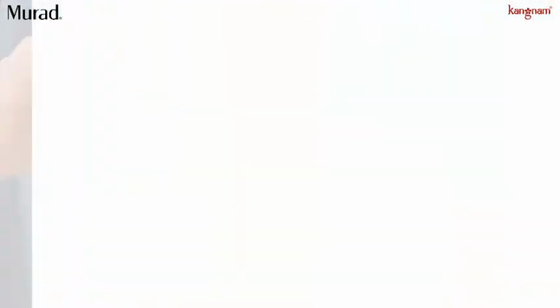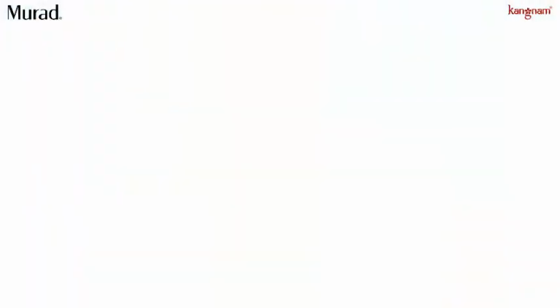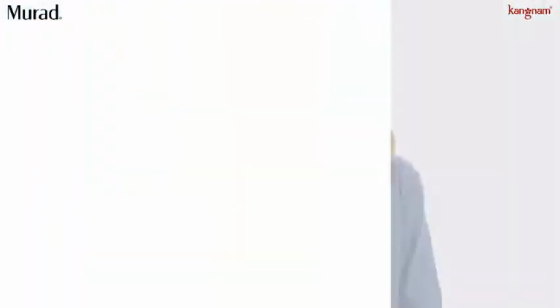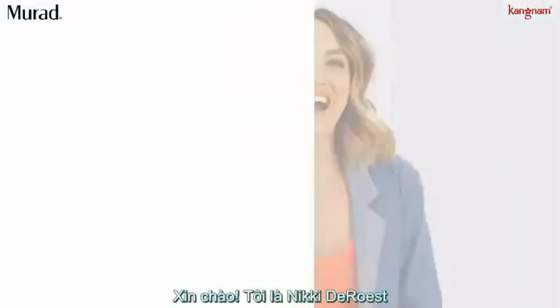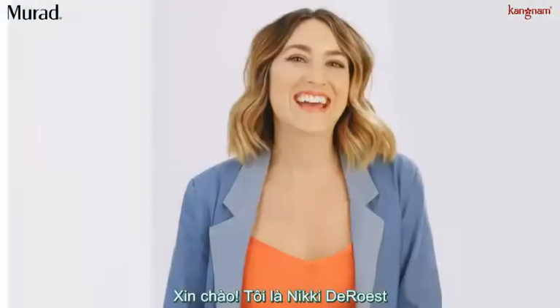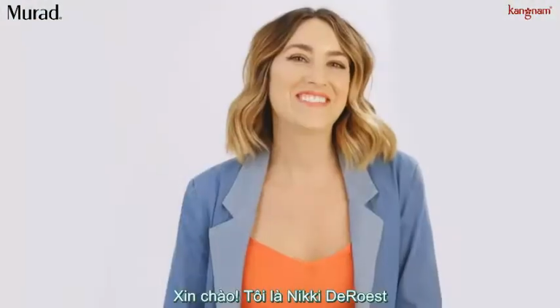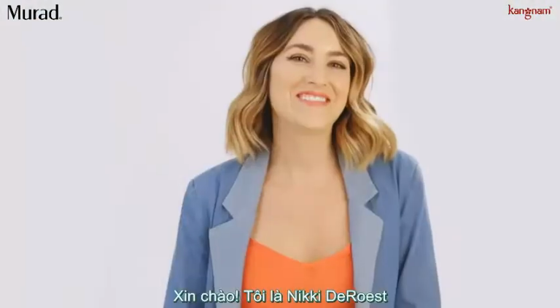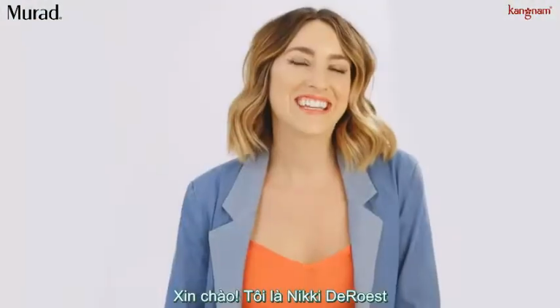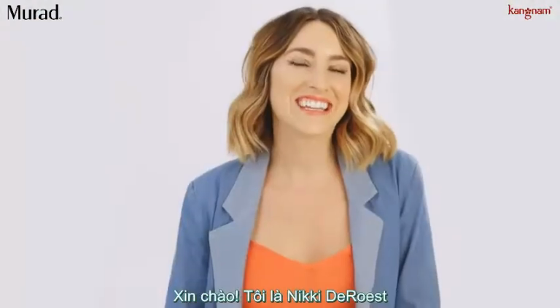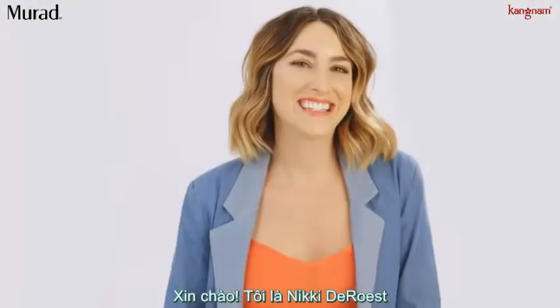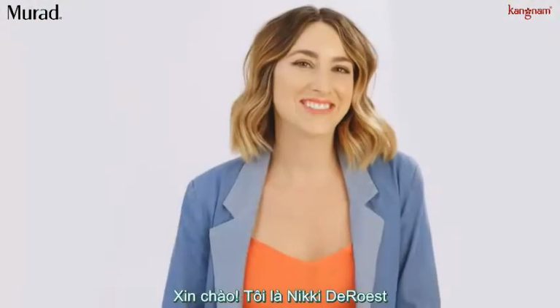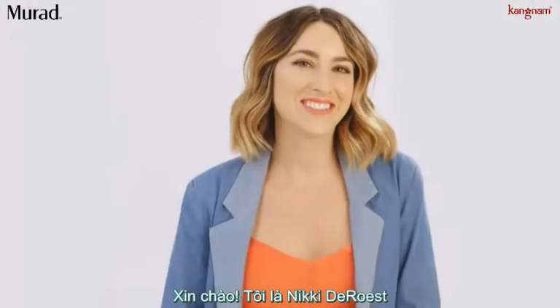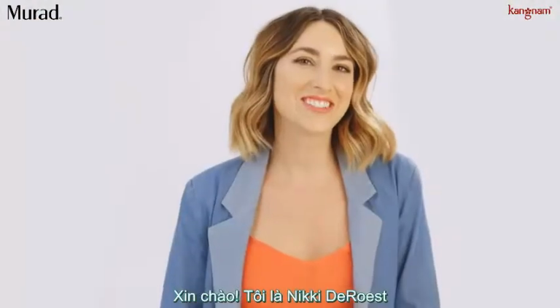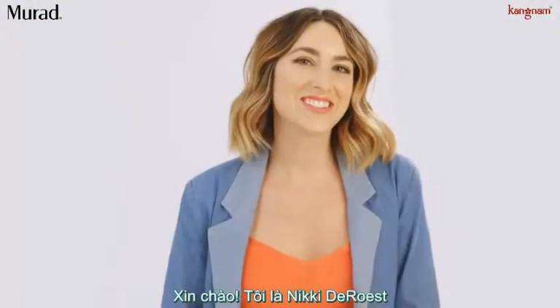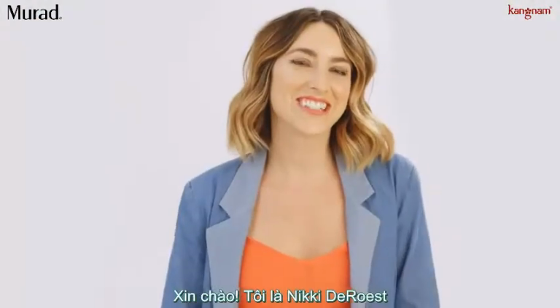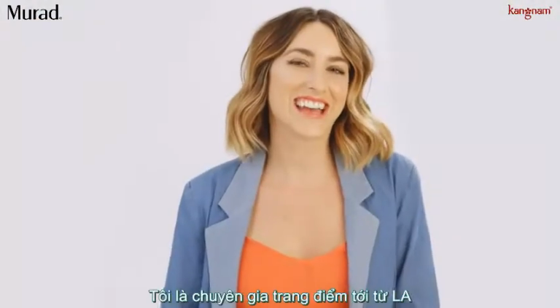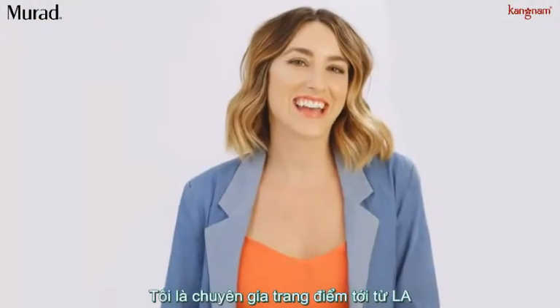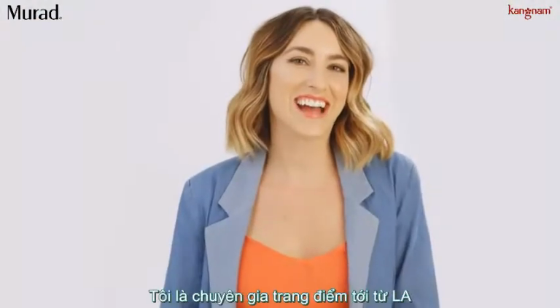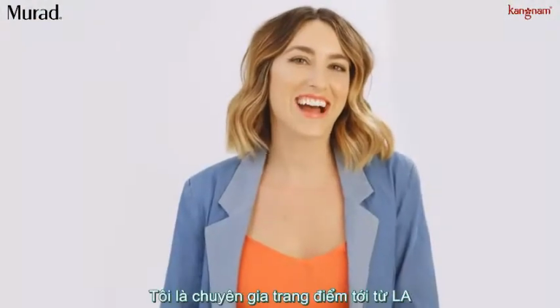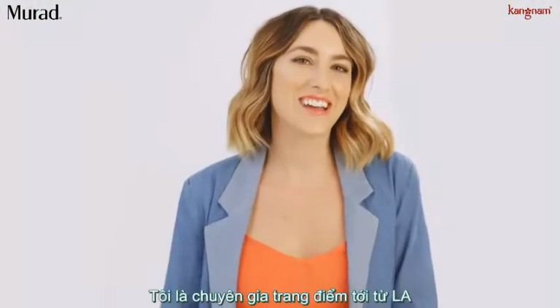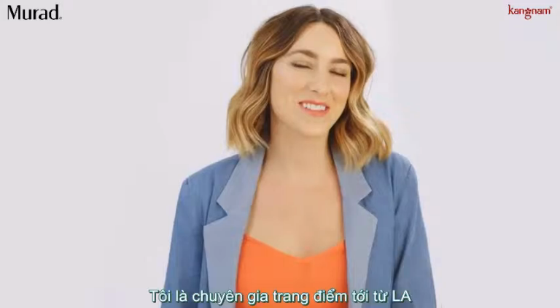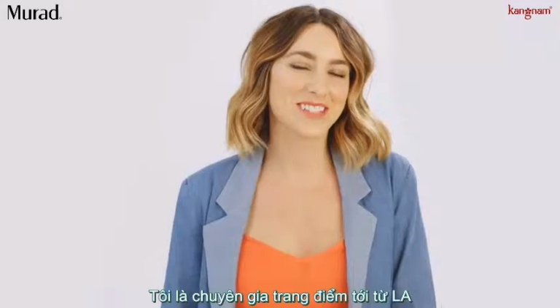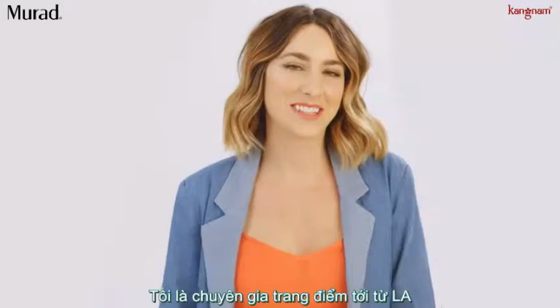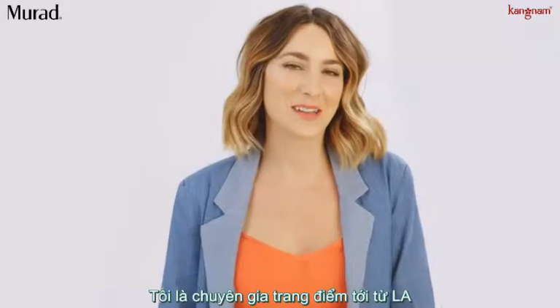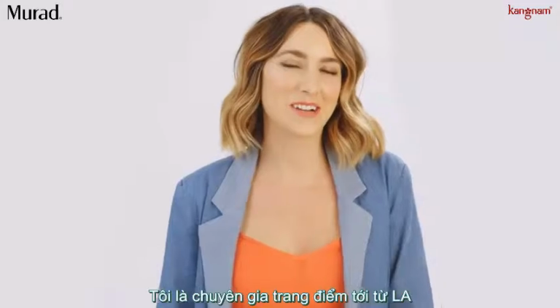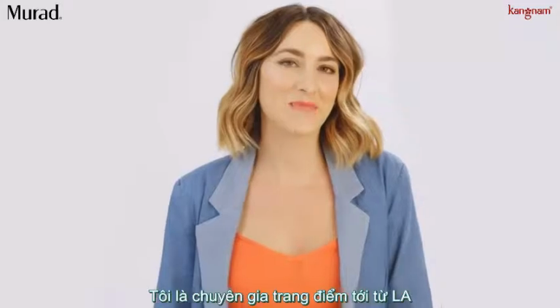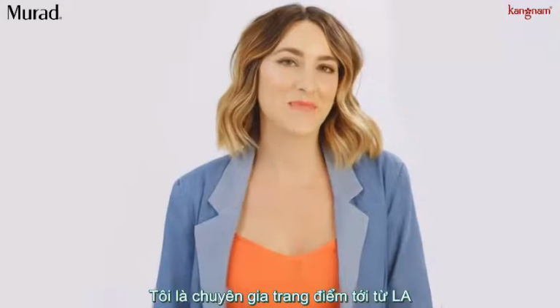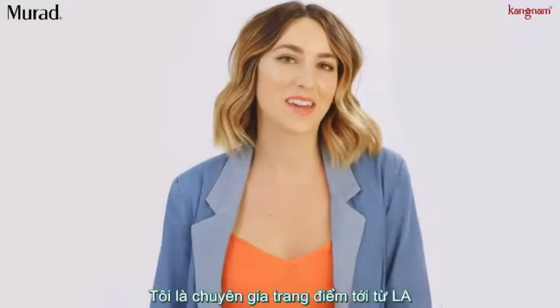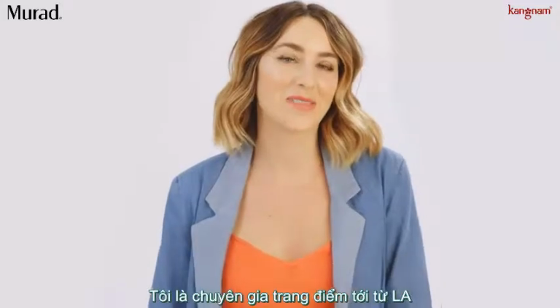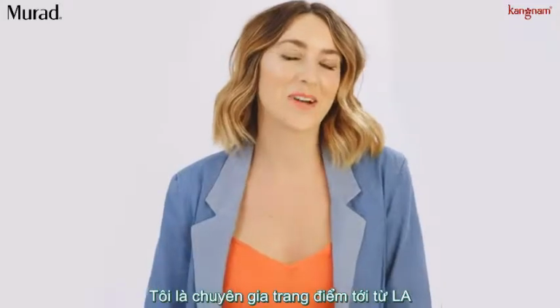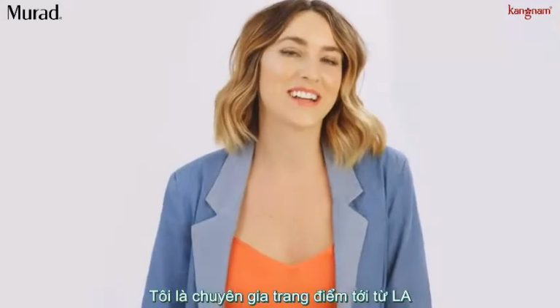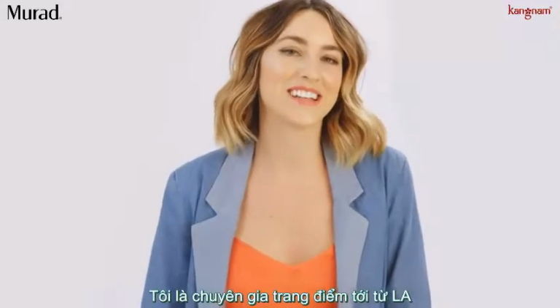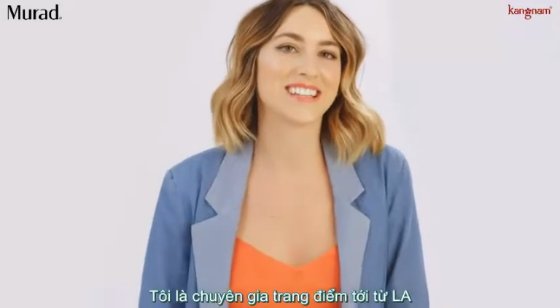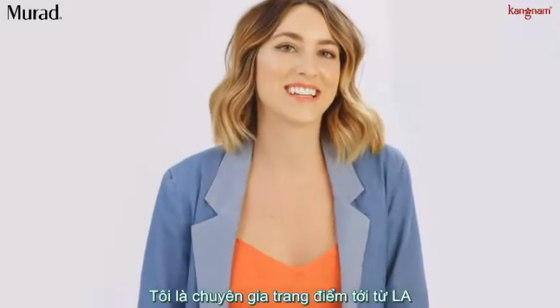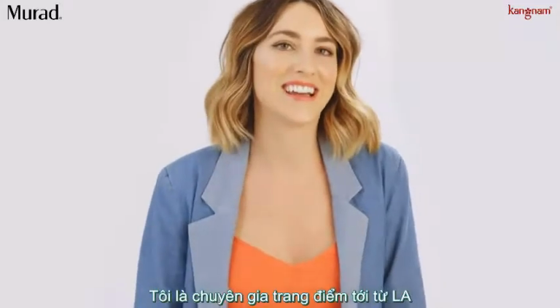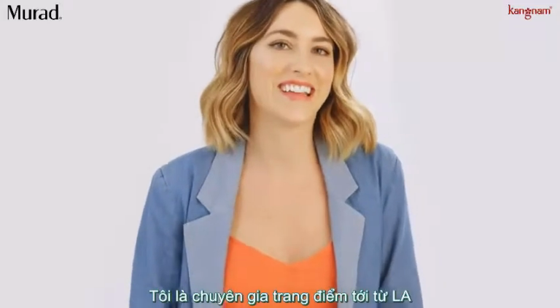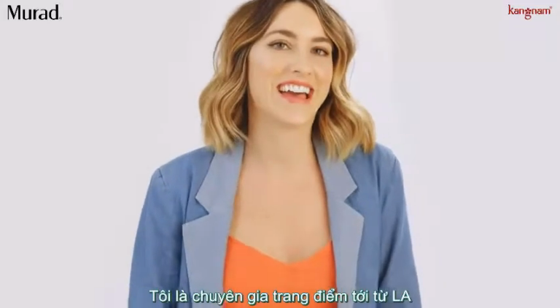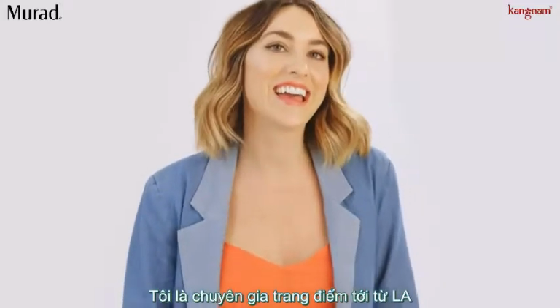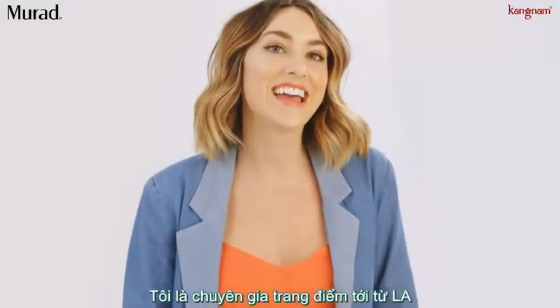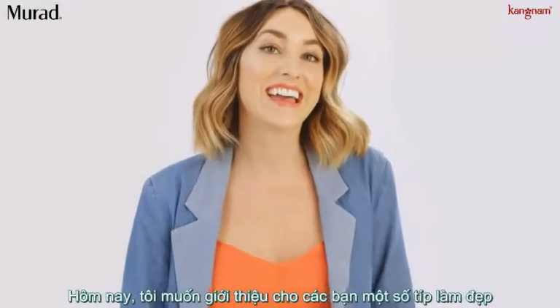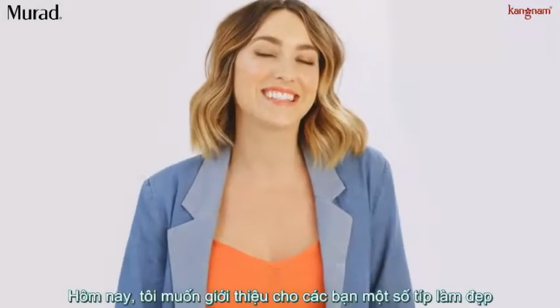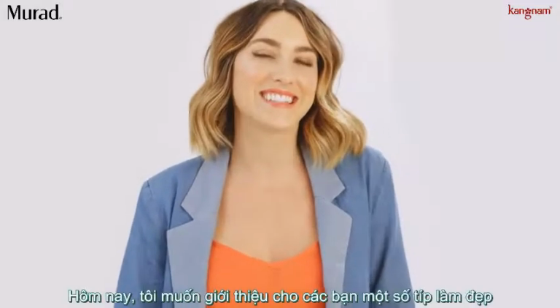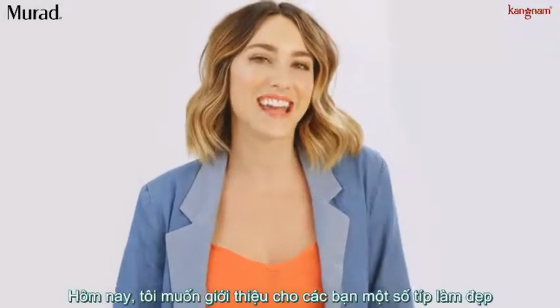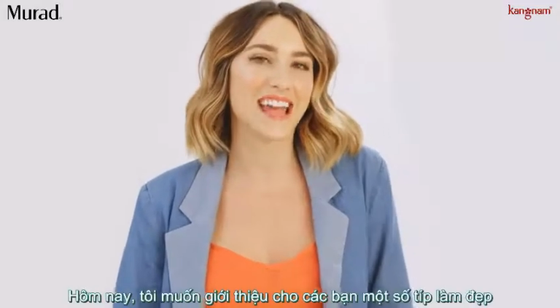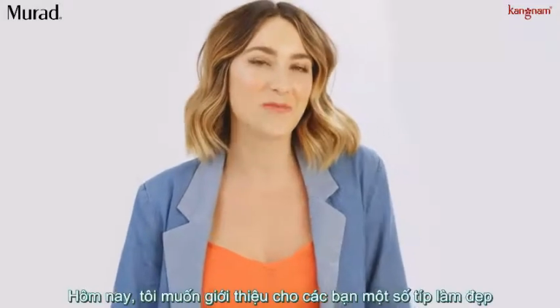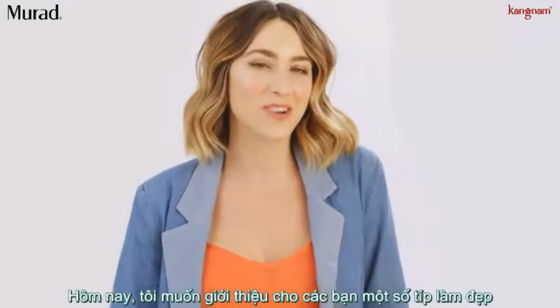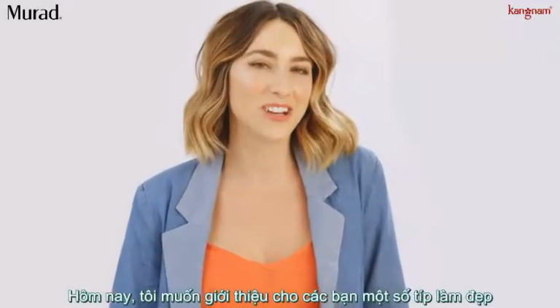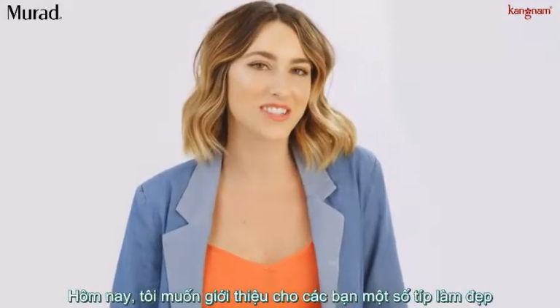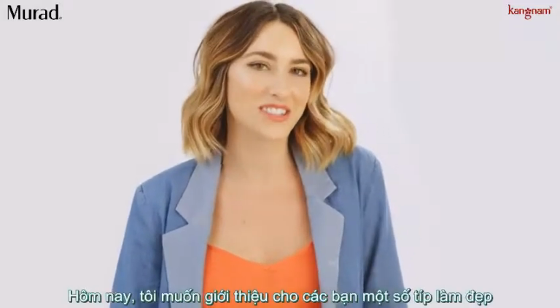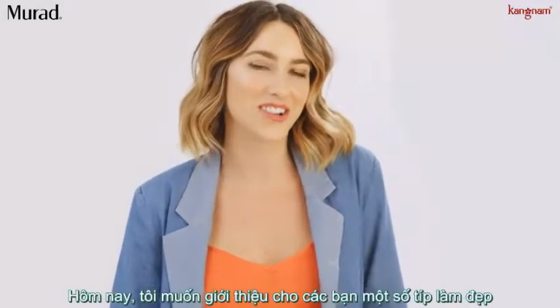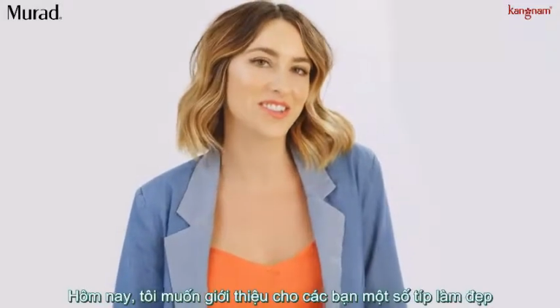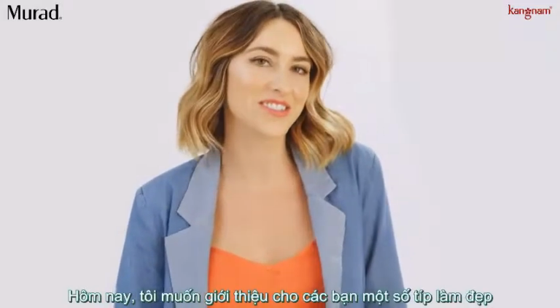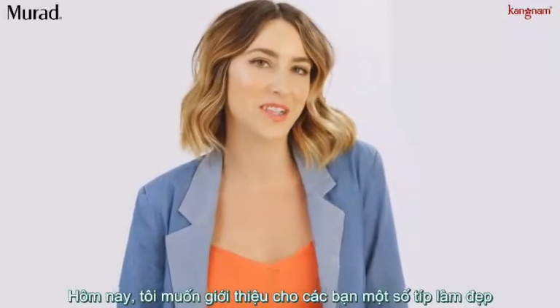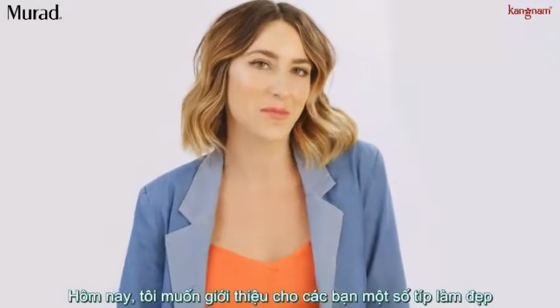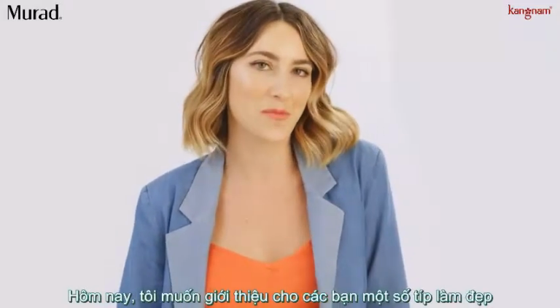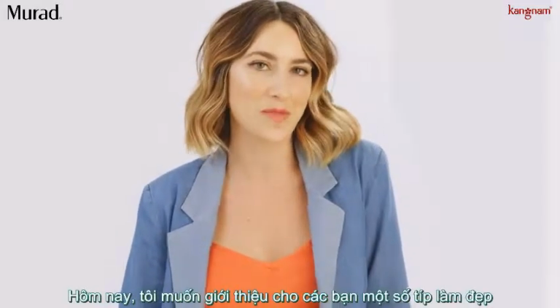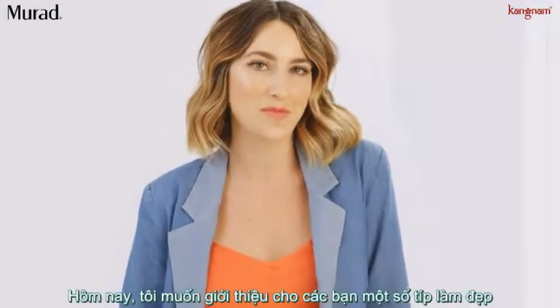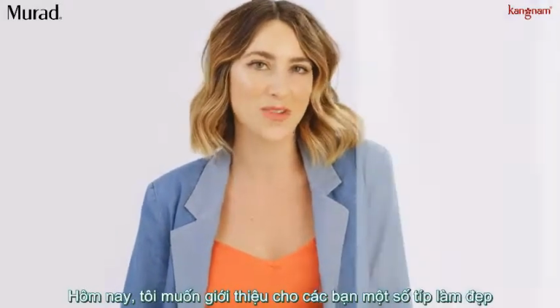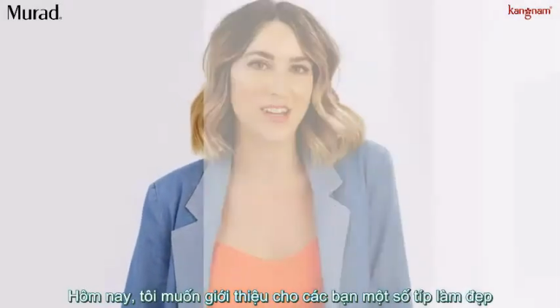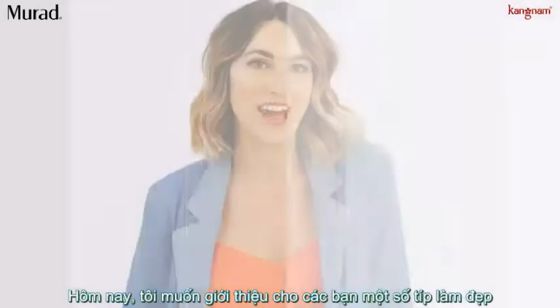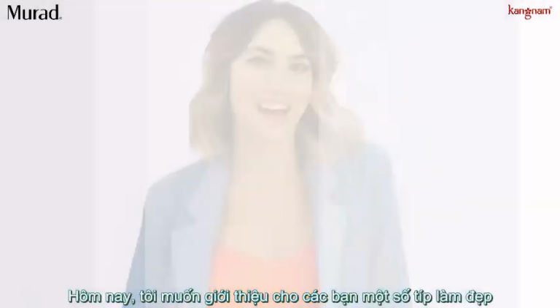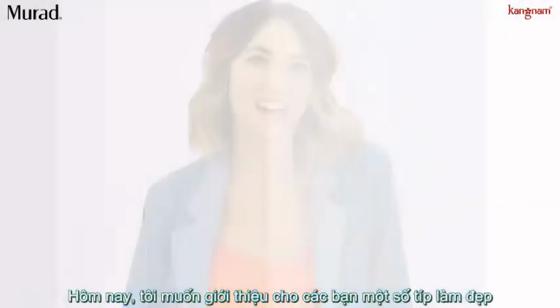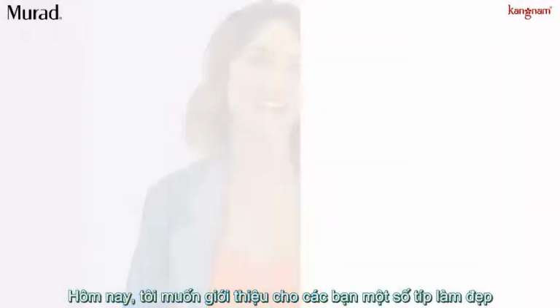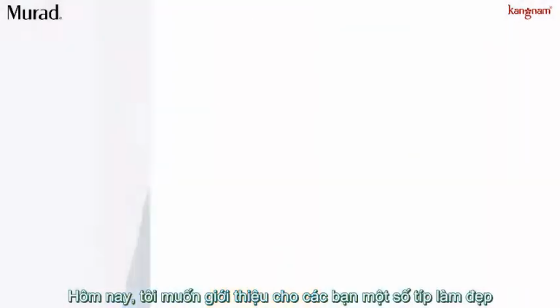Hi, I'm Nikki DeRoost and I'm a celebrity makeup artist in LA, and today I'm going to show you some of my beauty hacks.